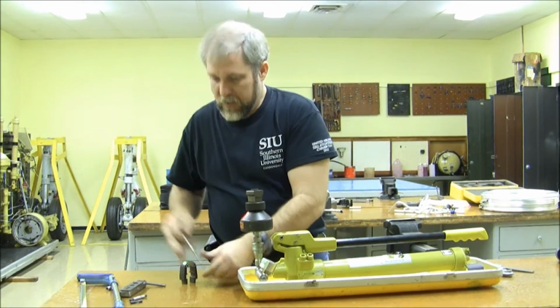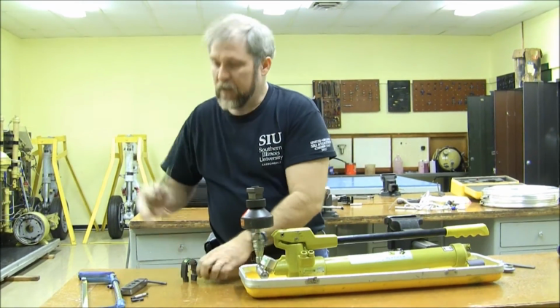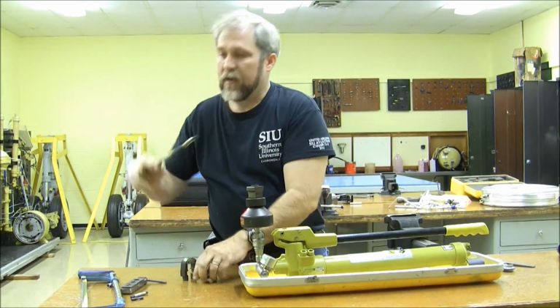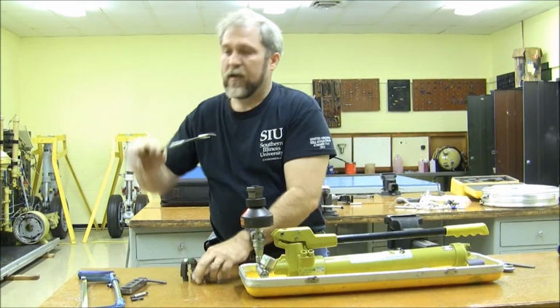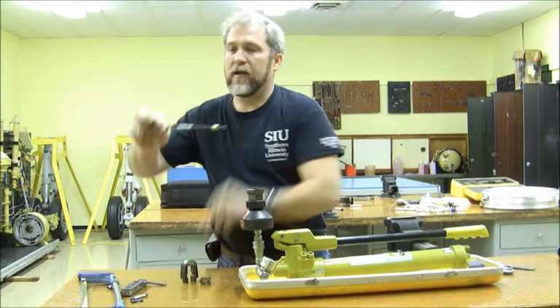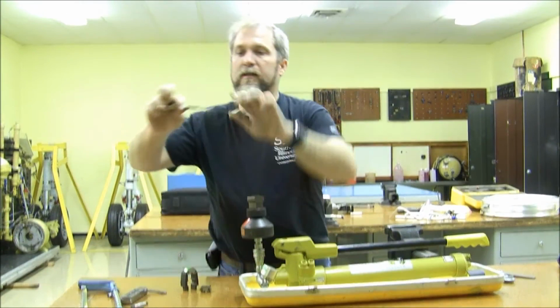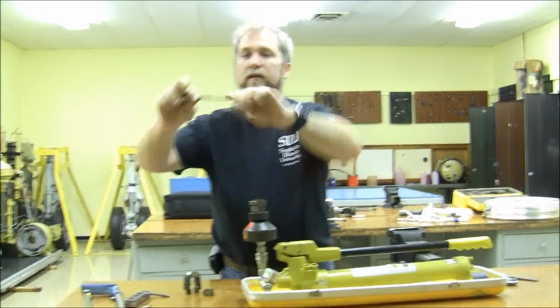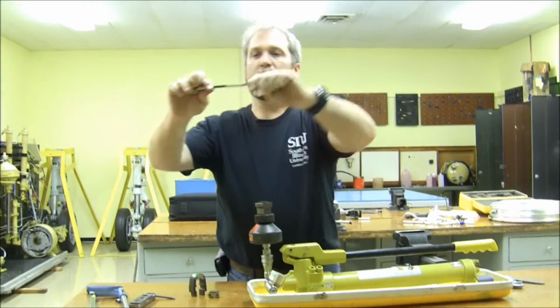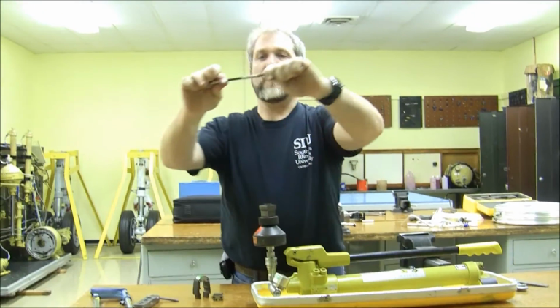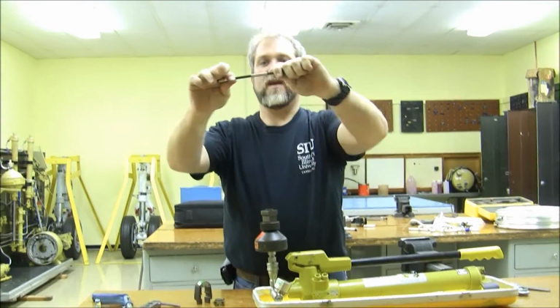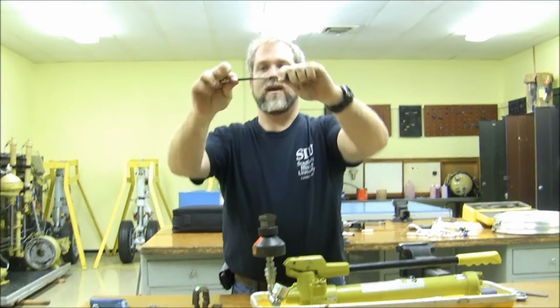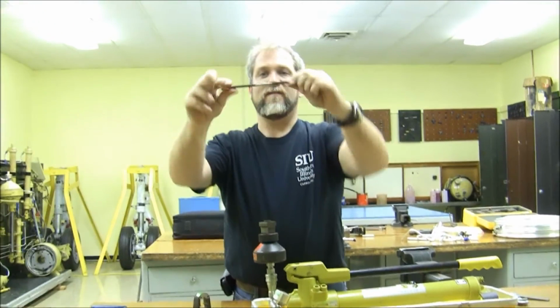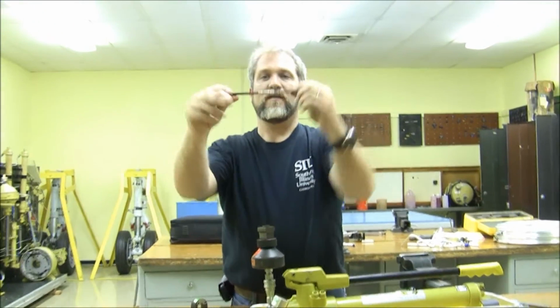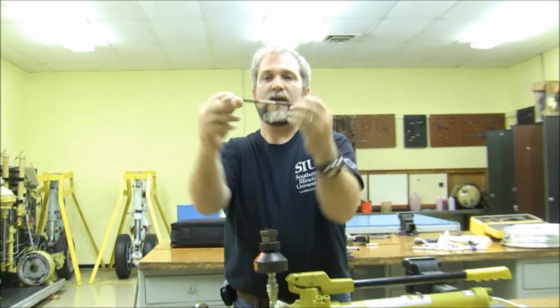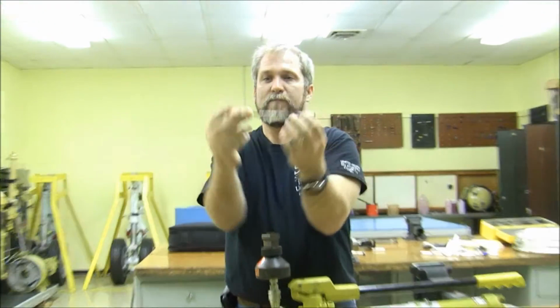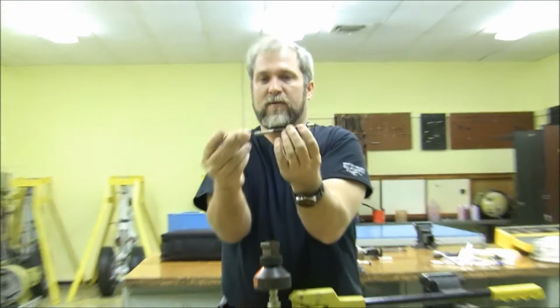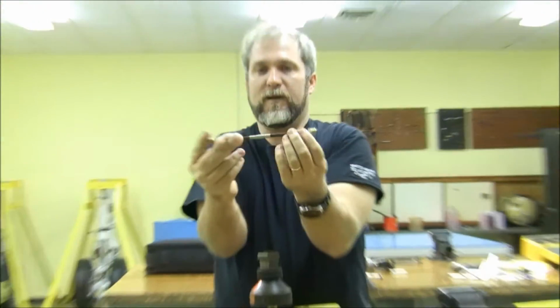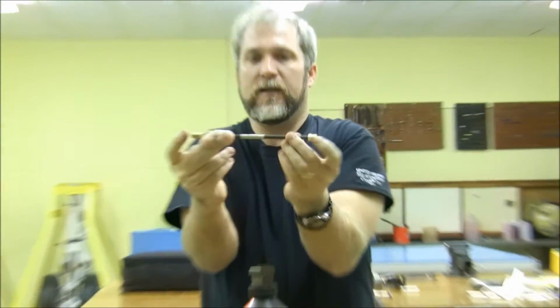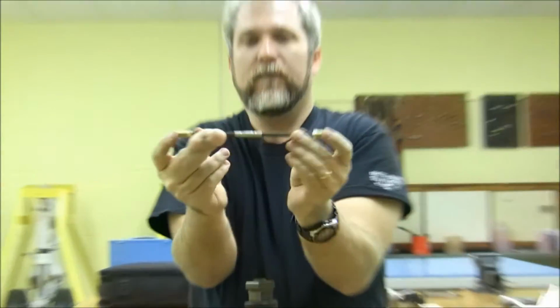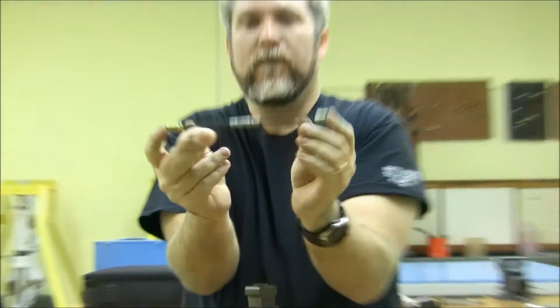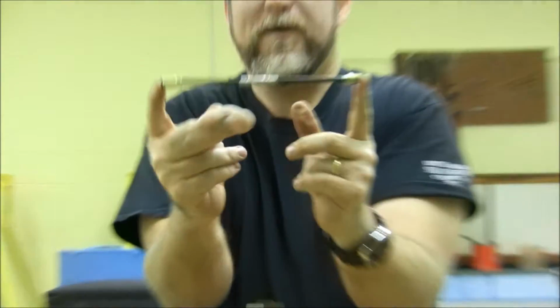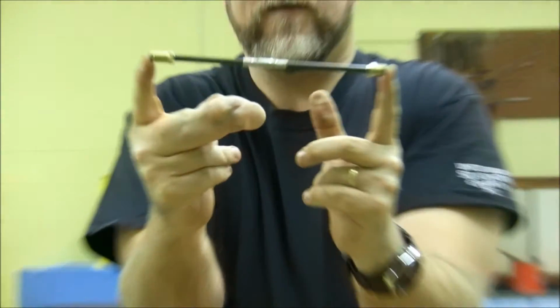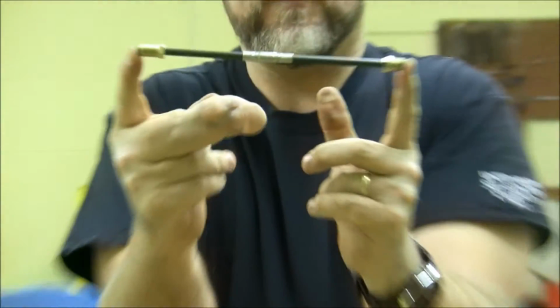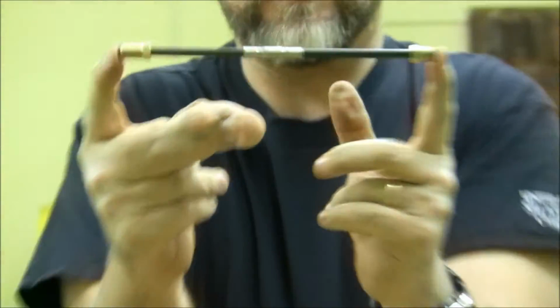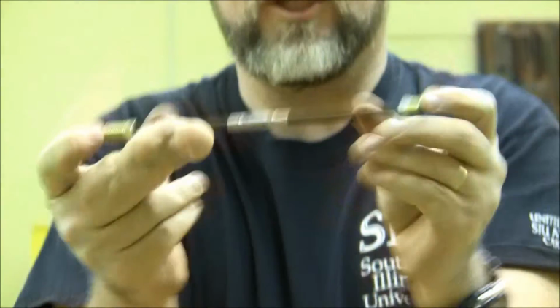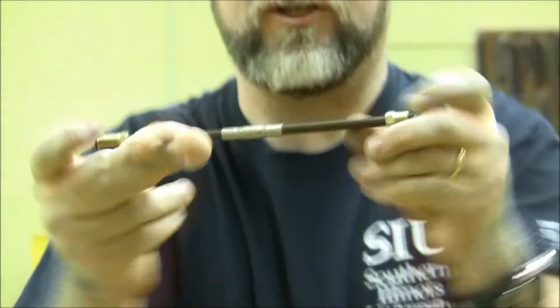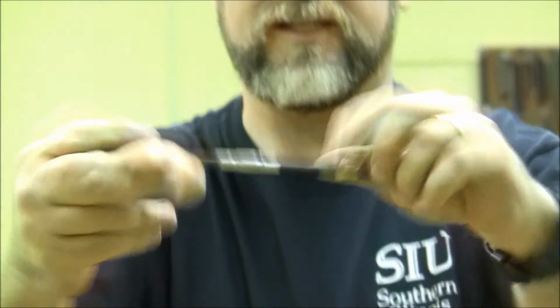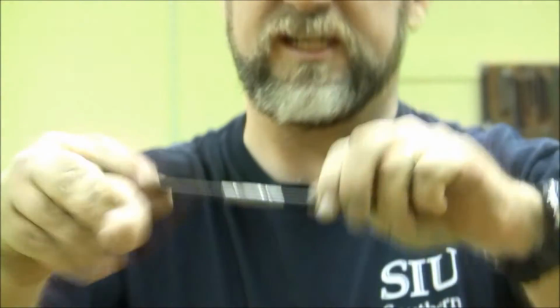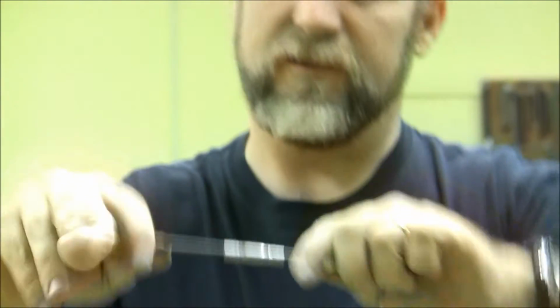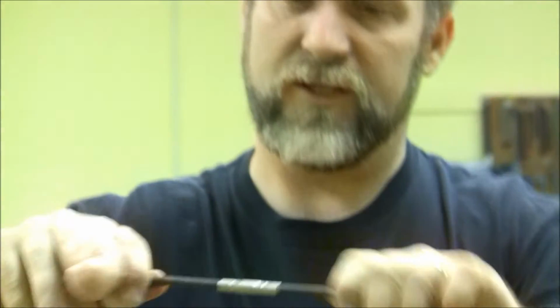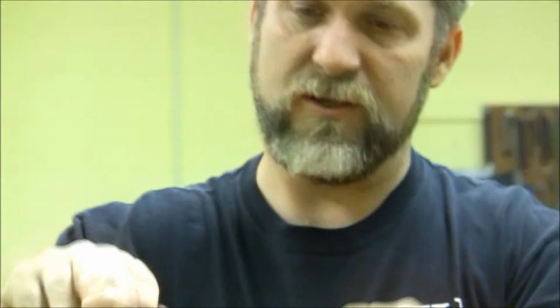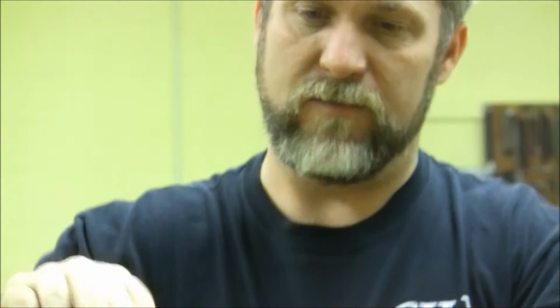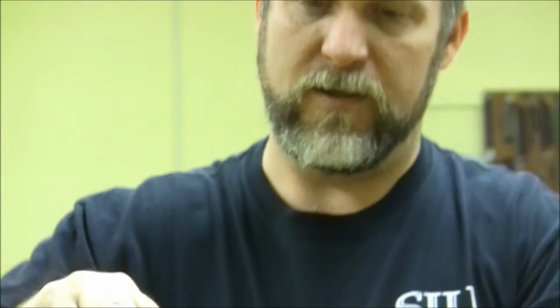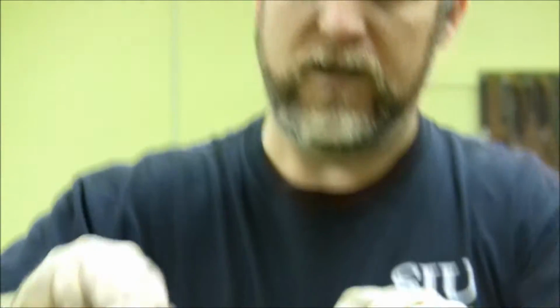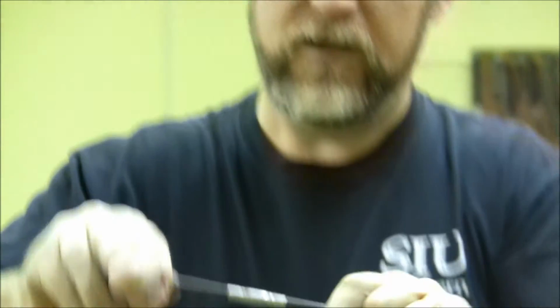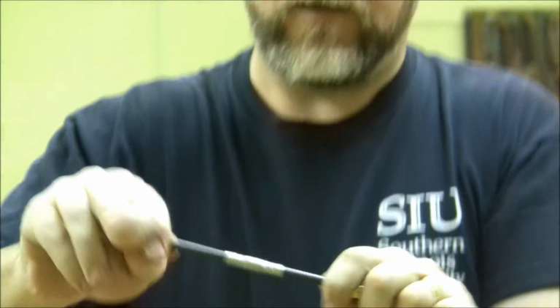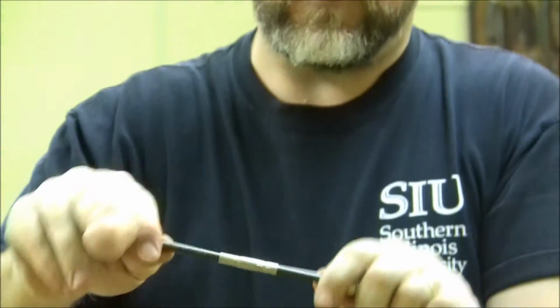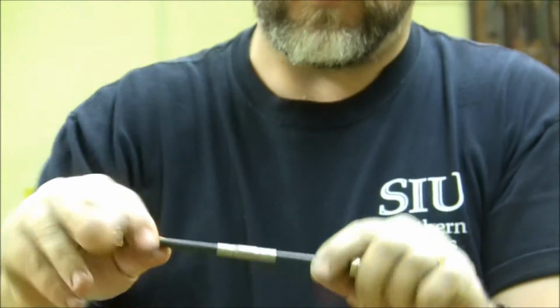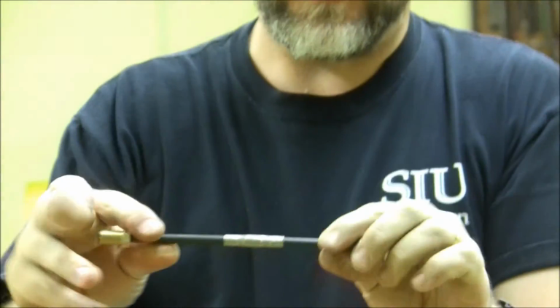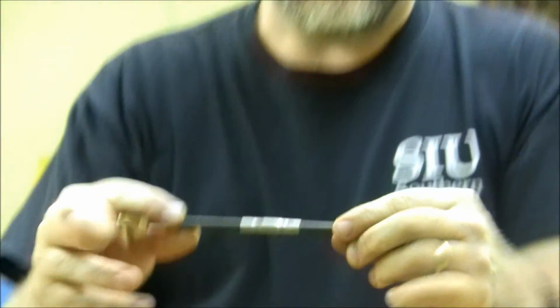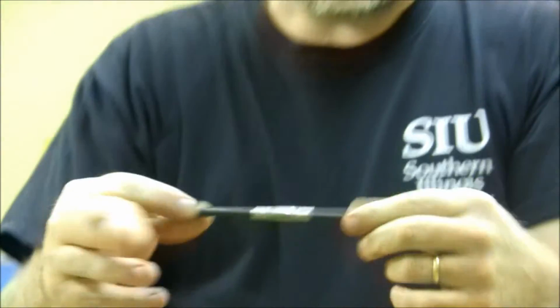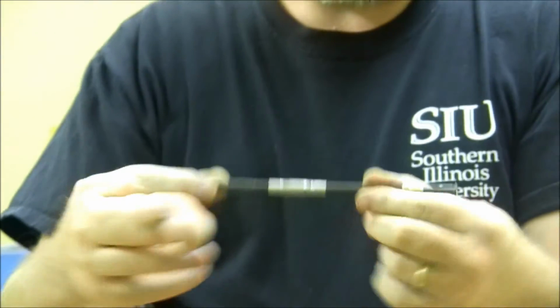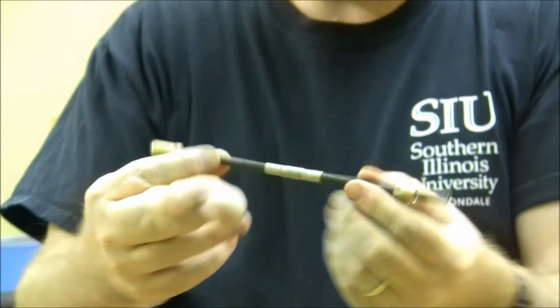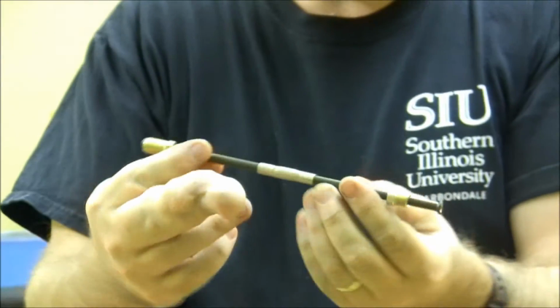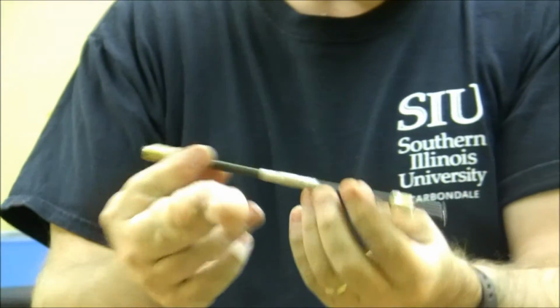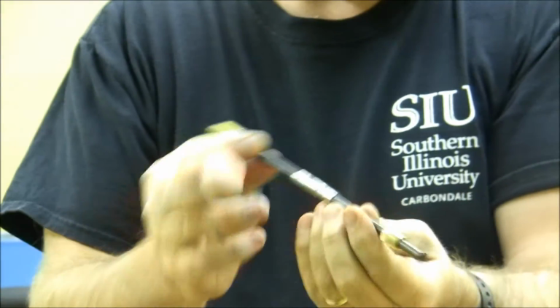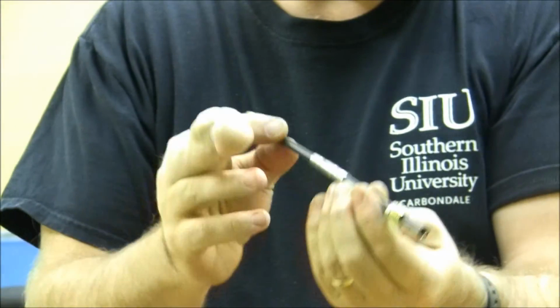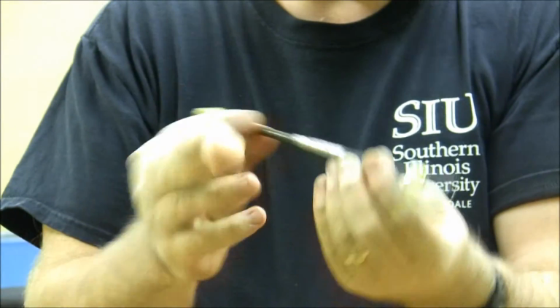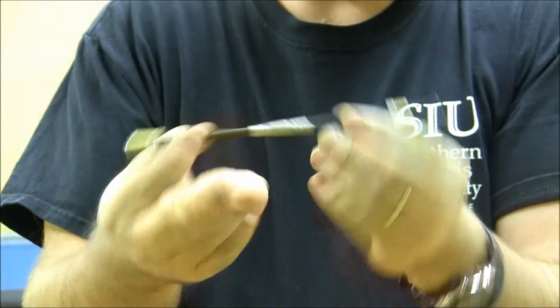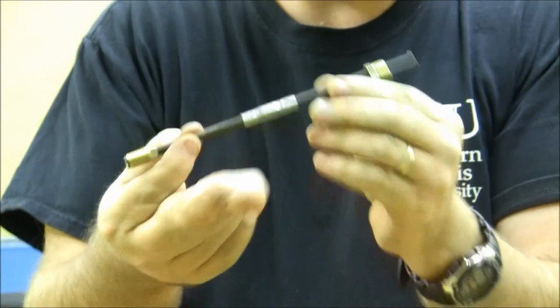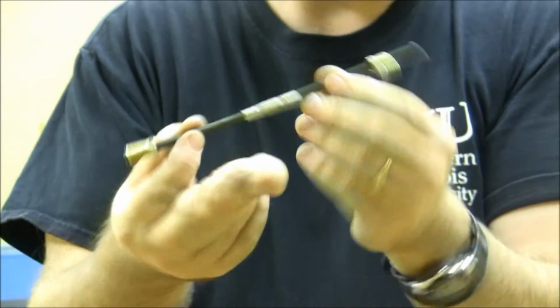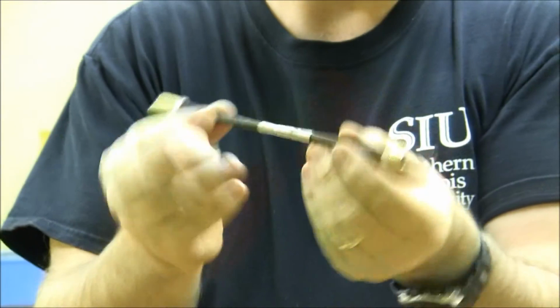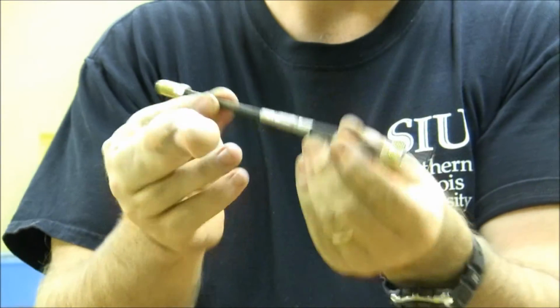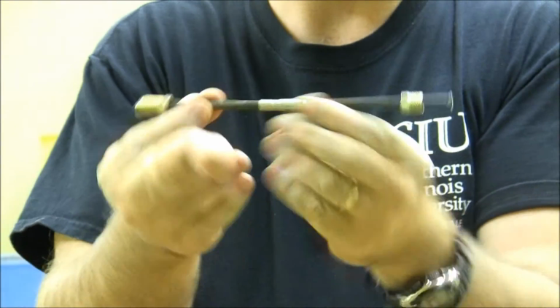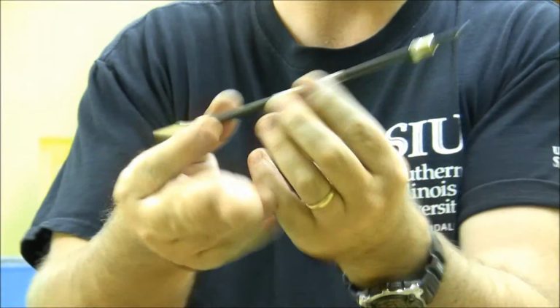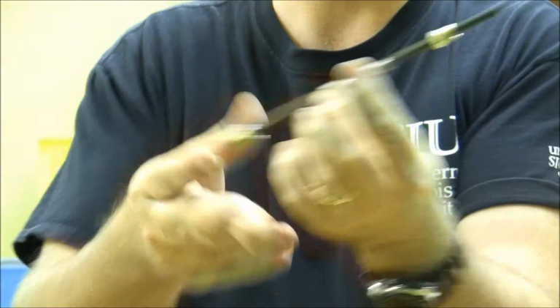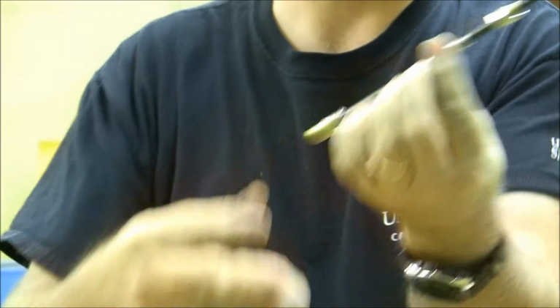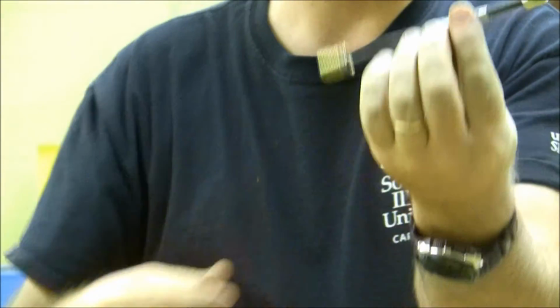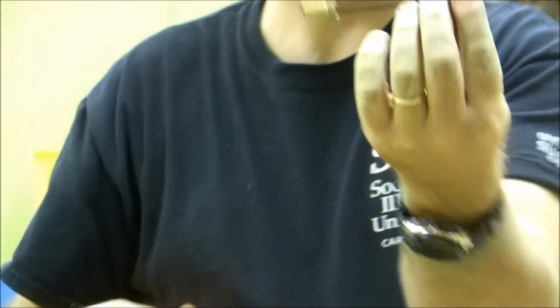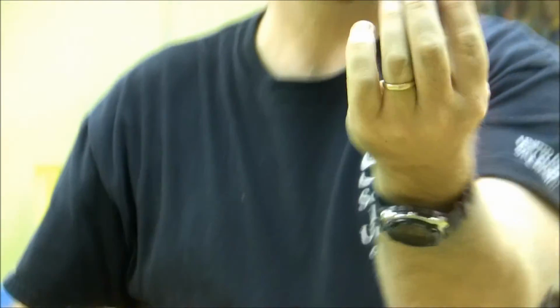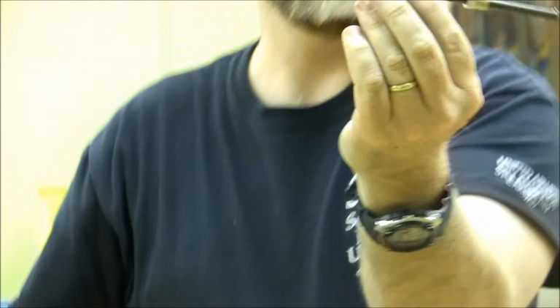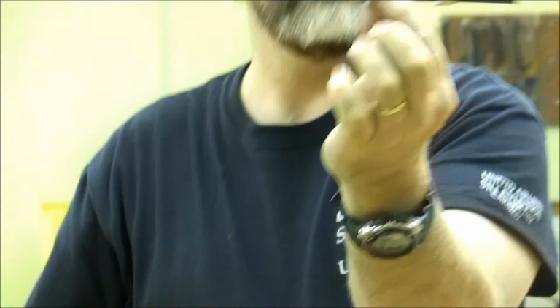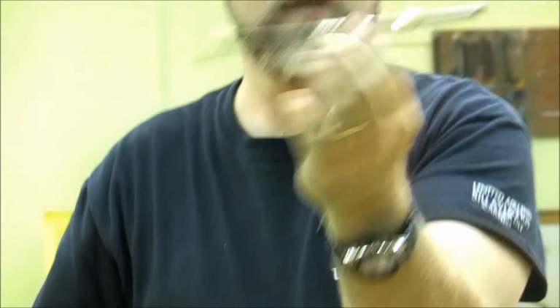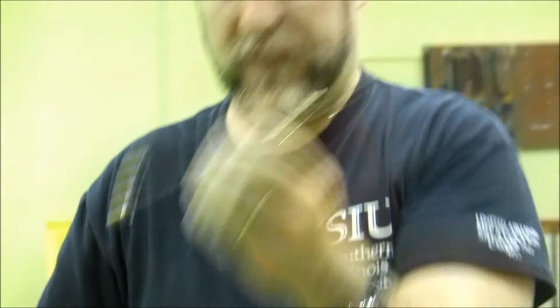And there we have a permanently repaired section of steel tube. It is as good as the original tube was.